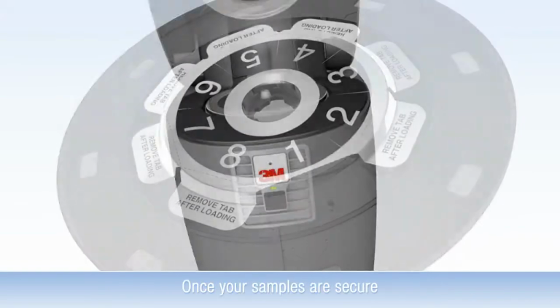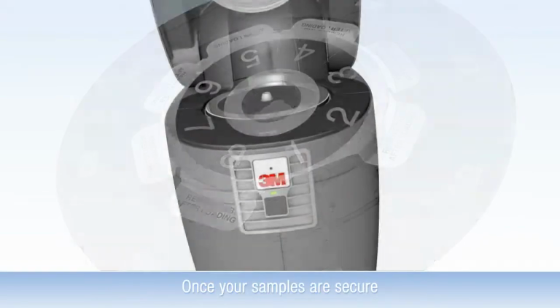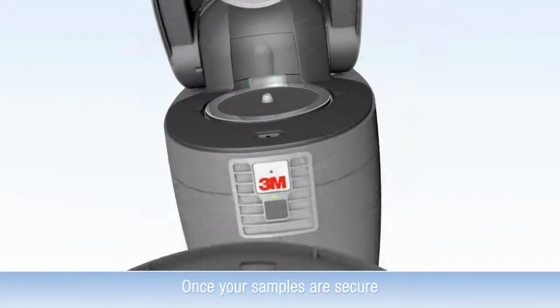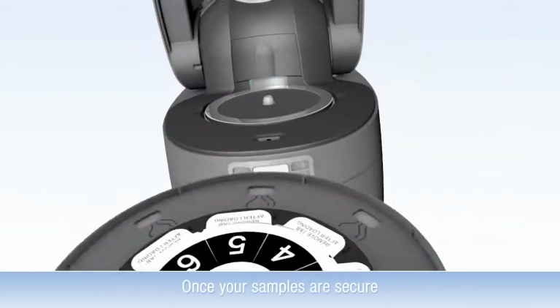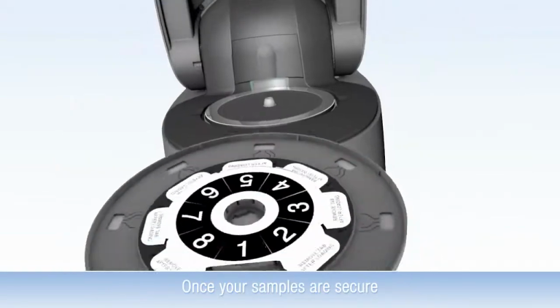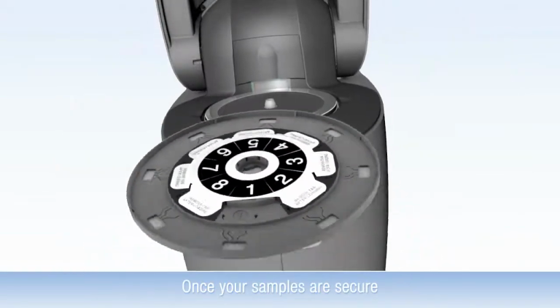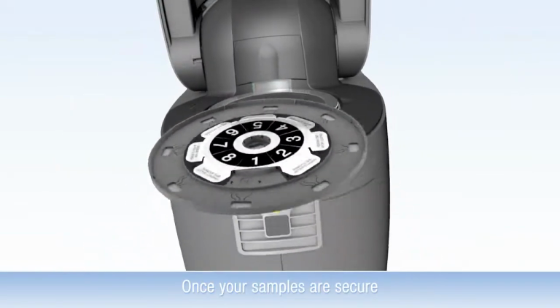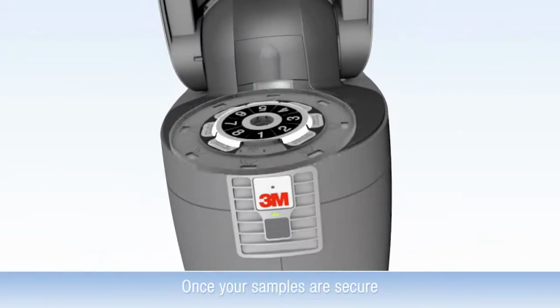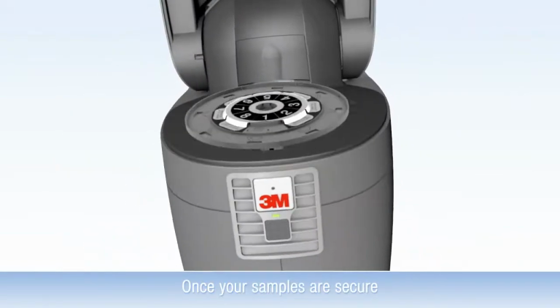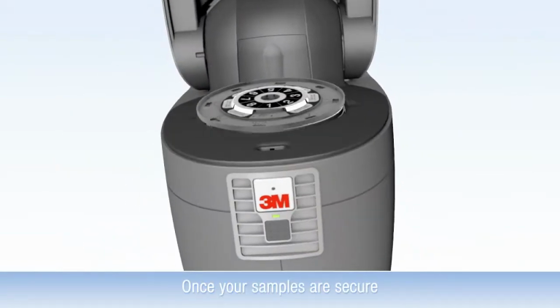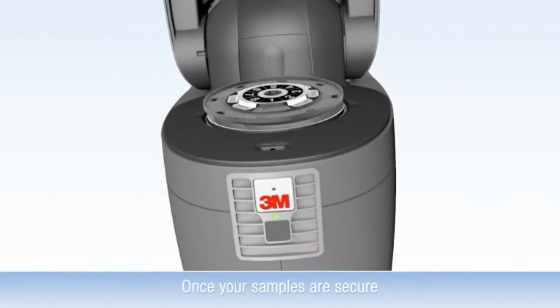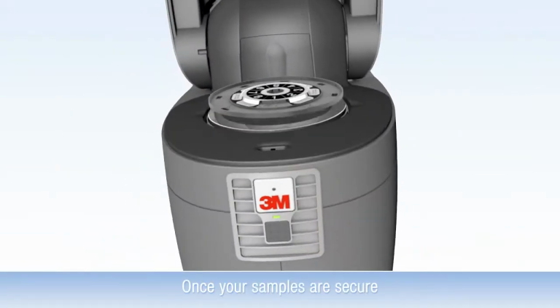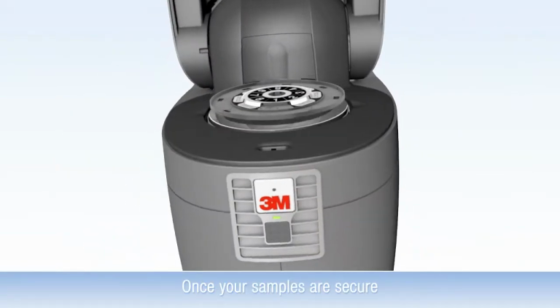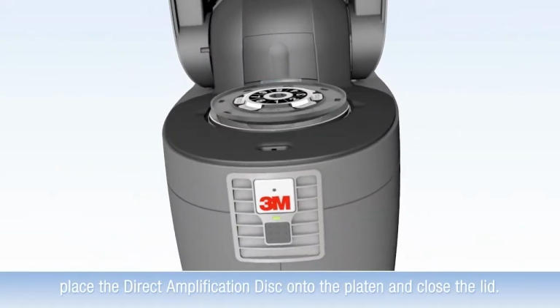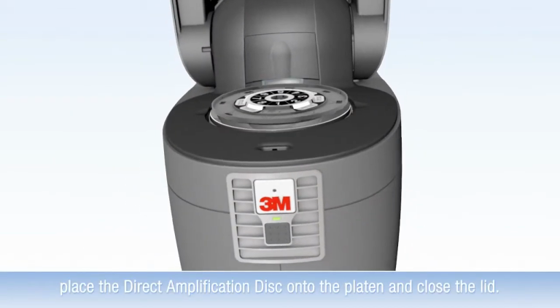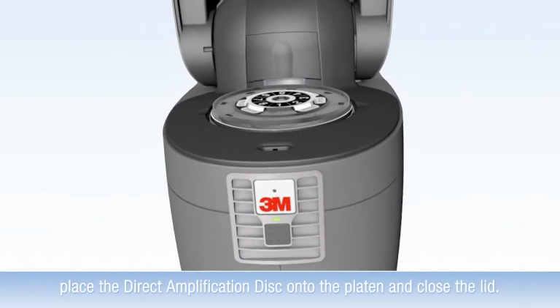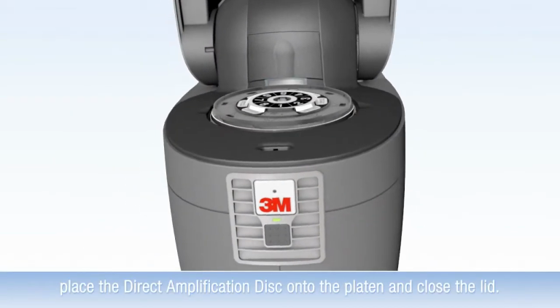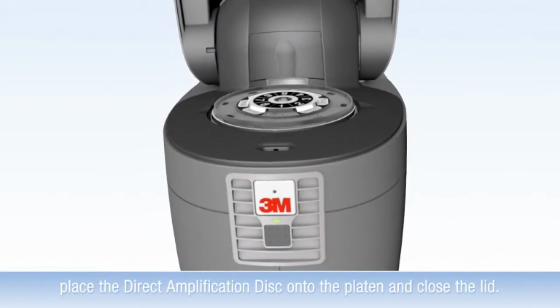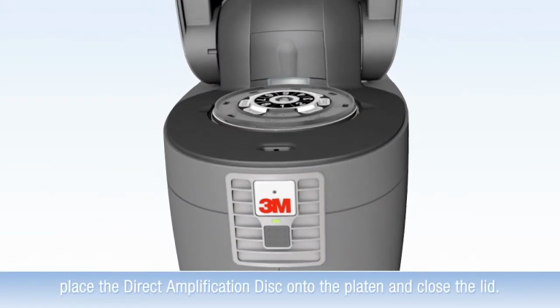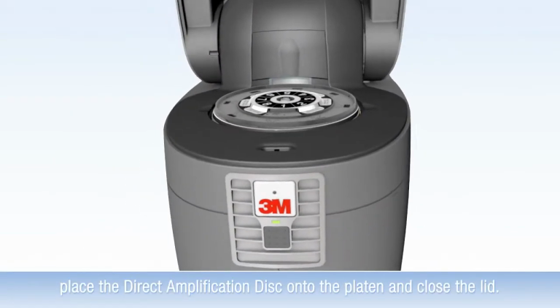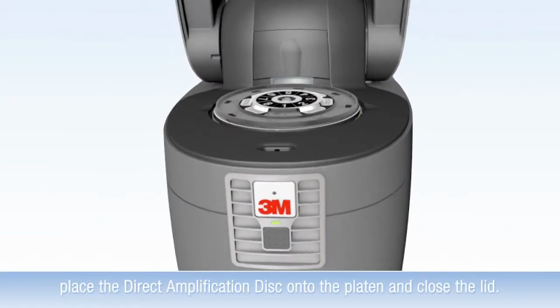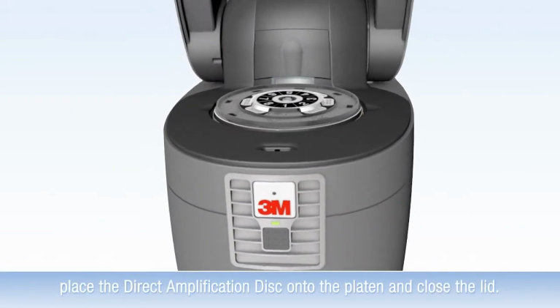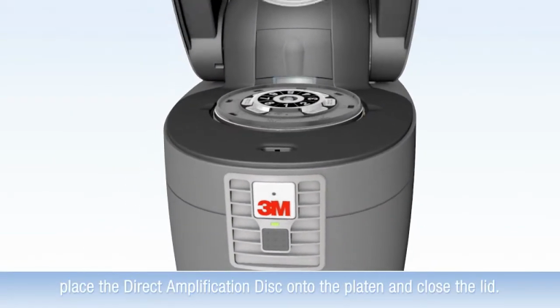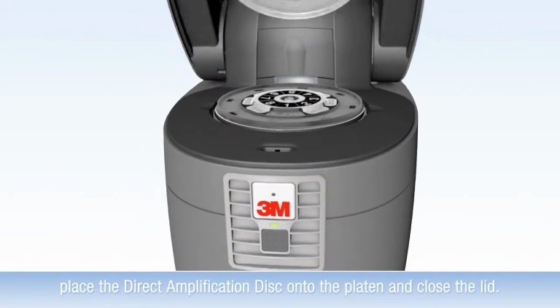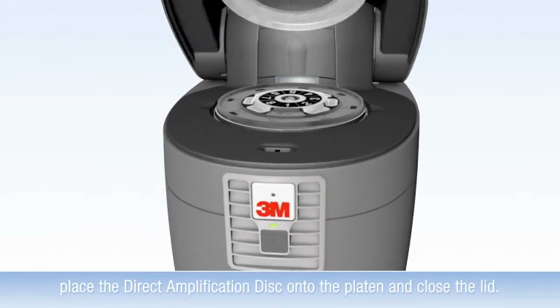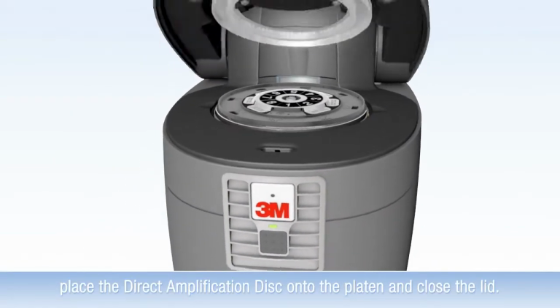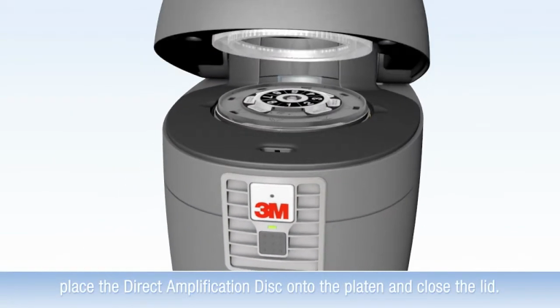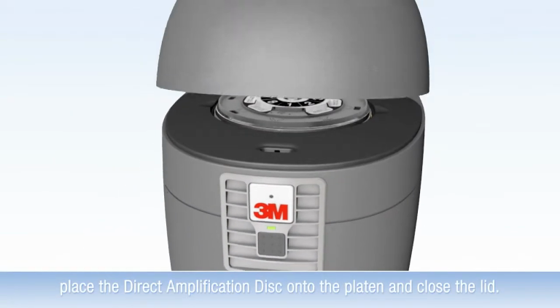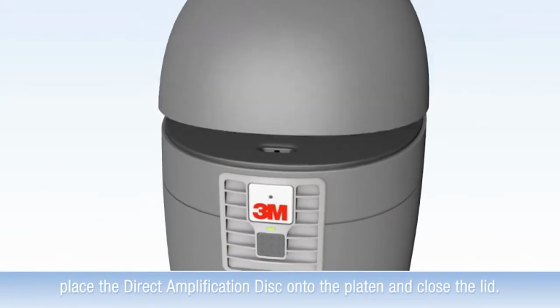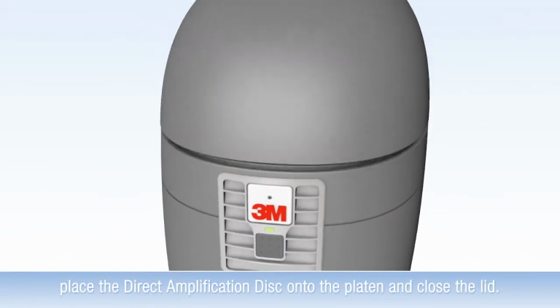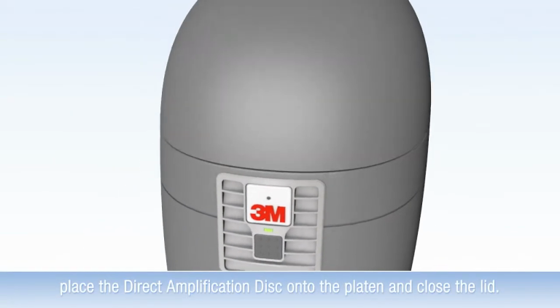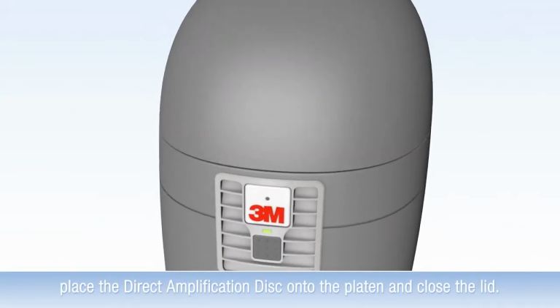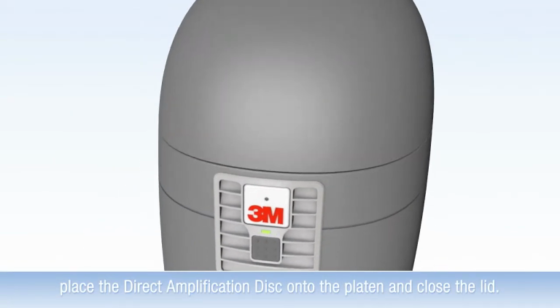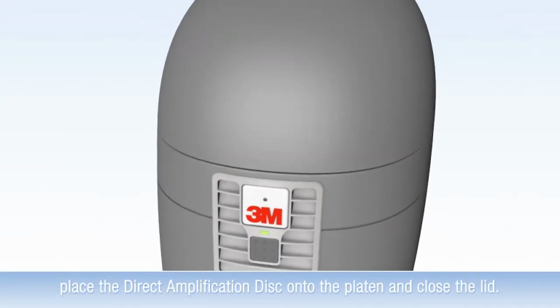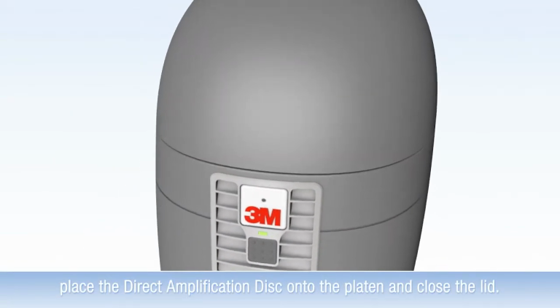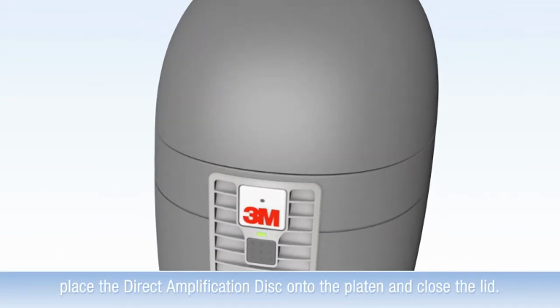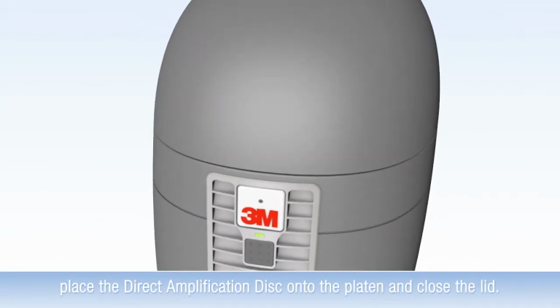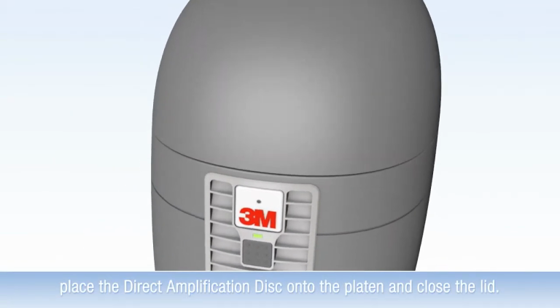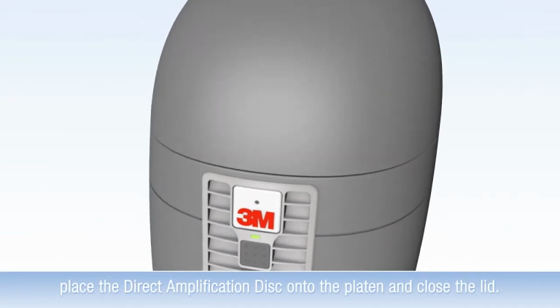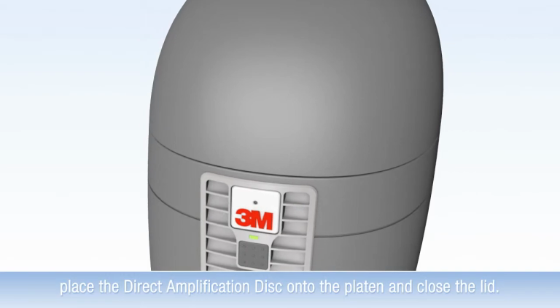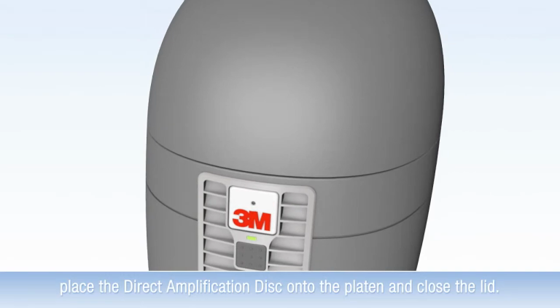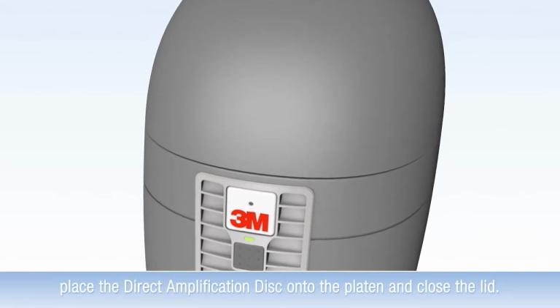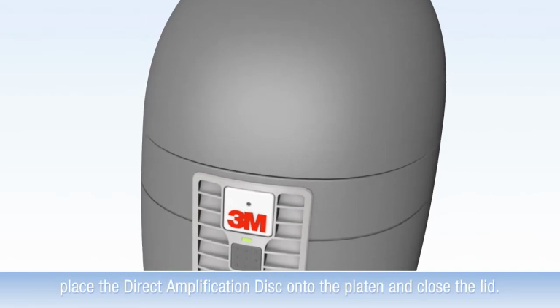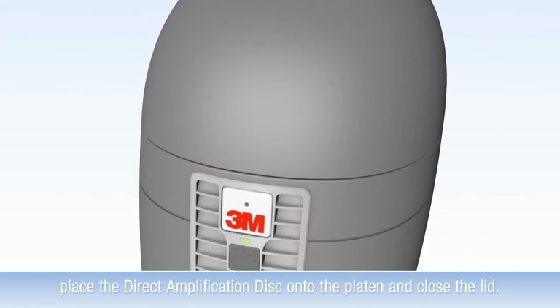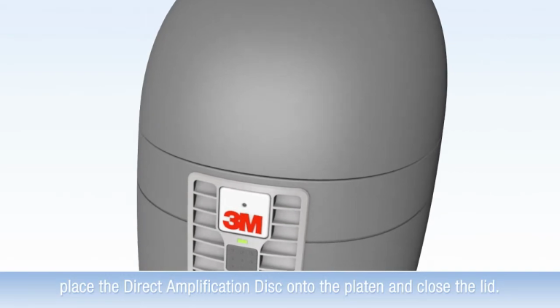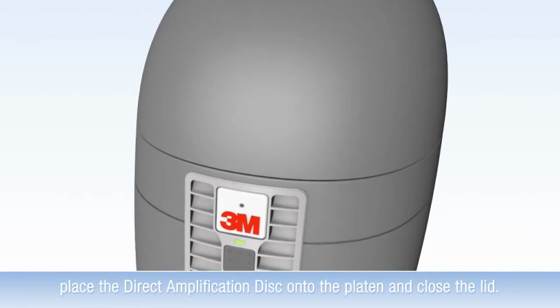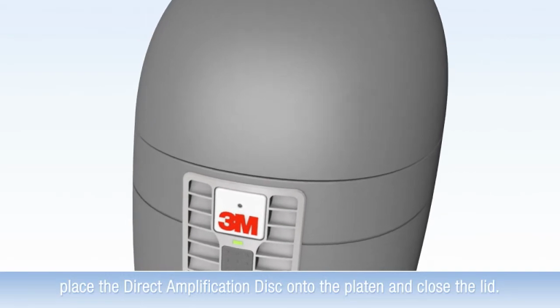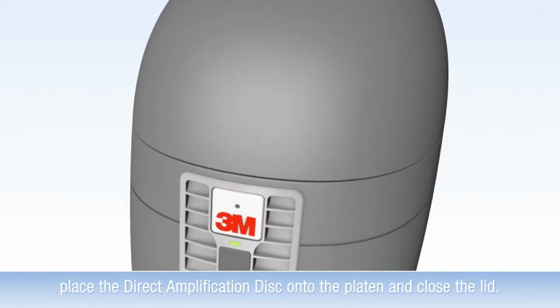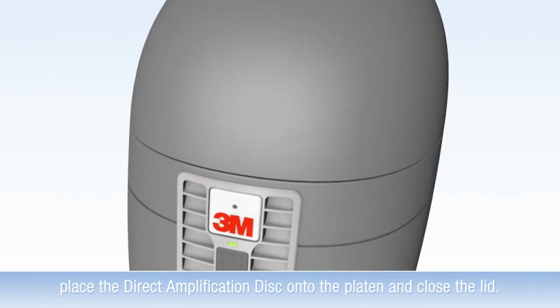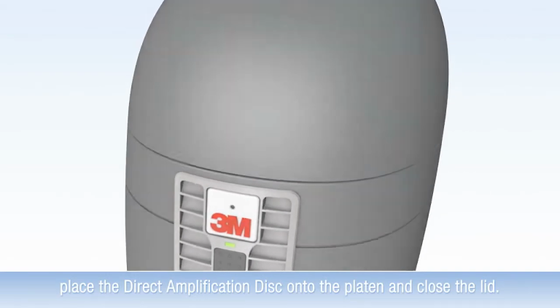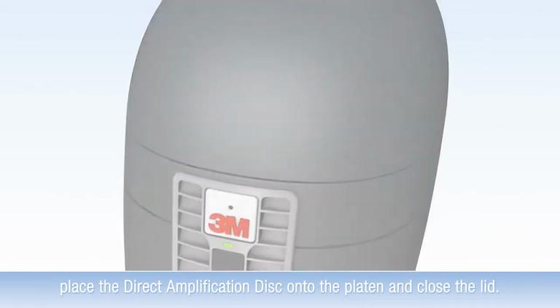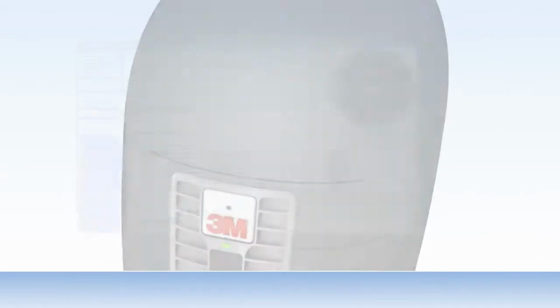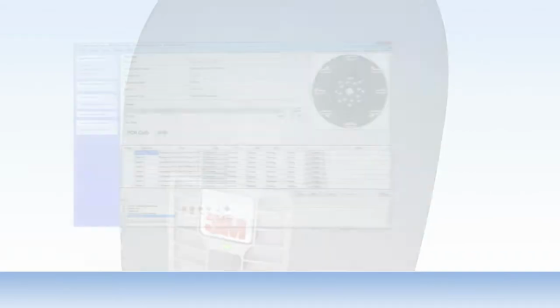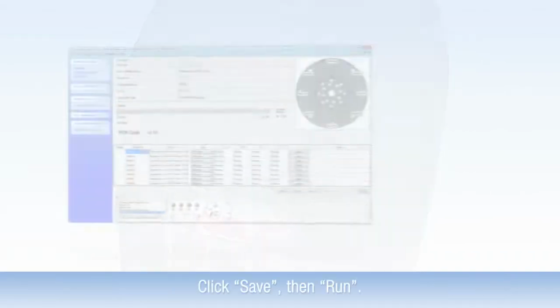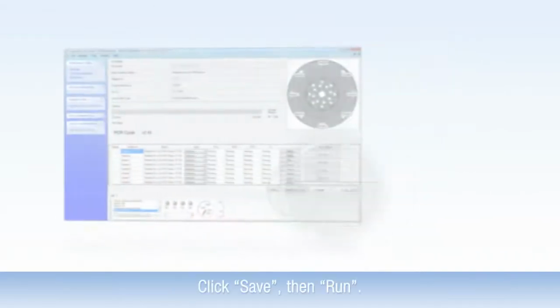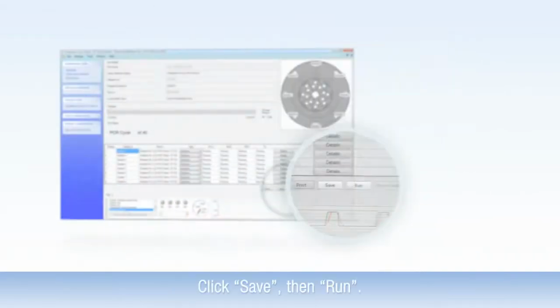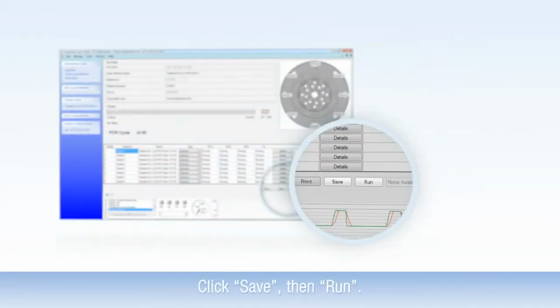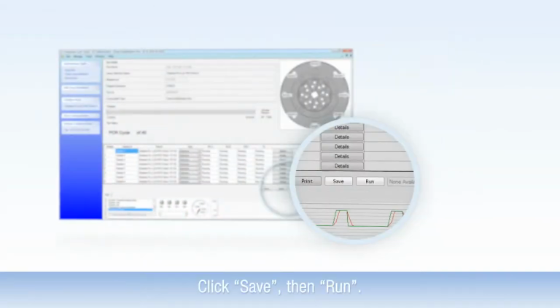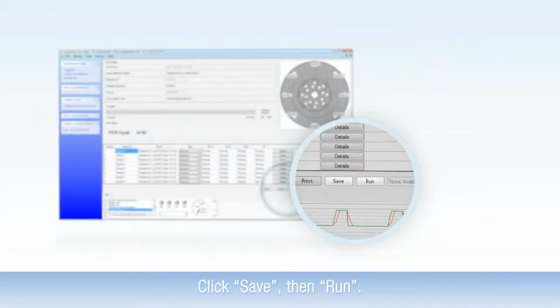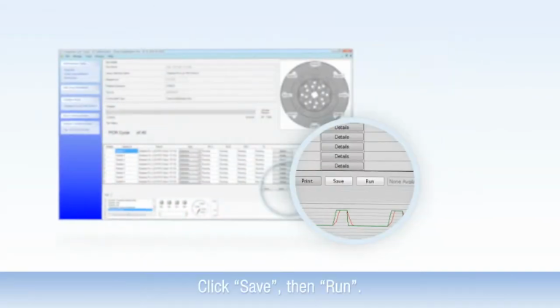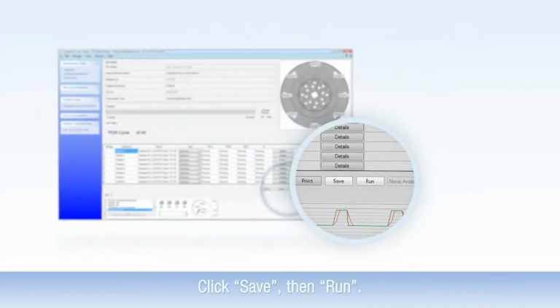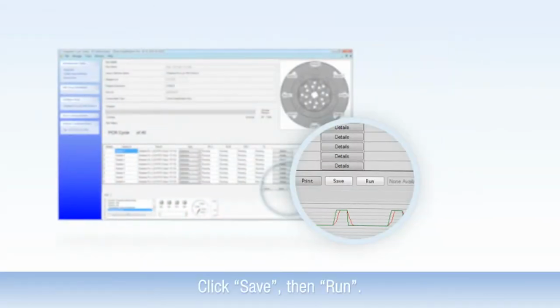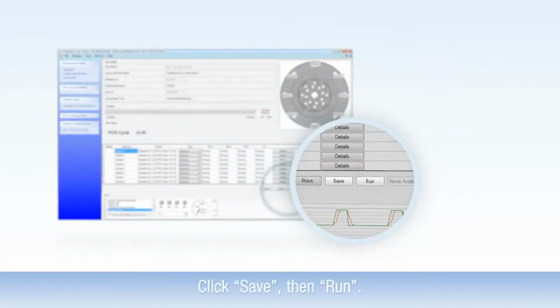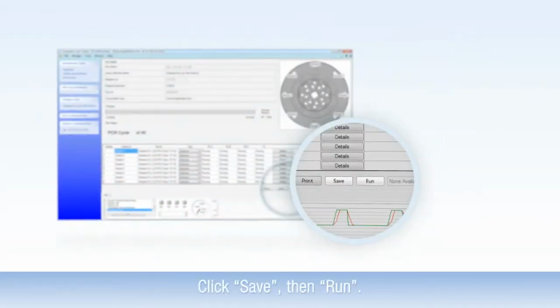Once your samples are secure, place the direct amplification disk onto the platen and close the lid. Click Run.